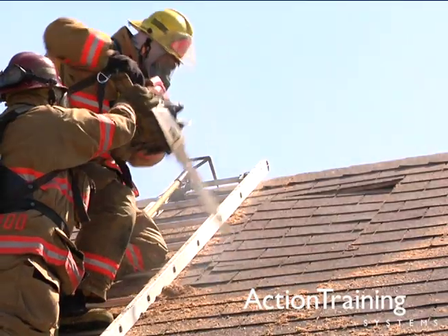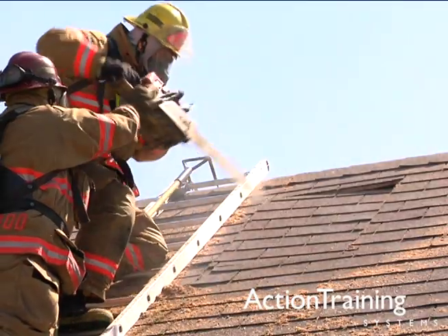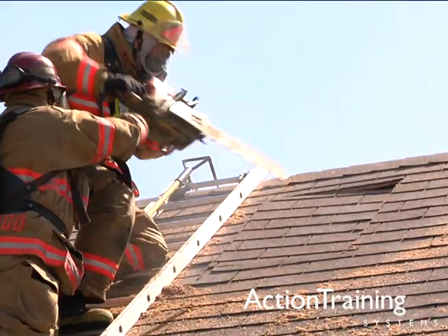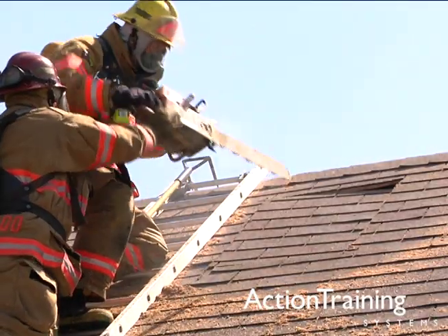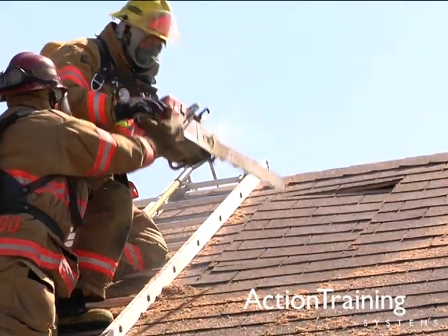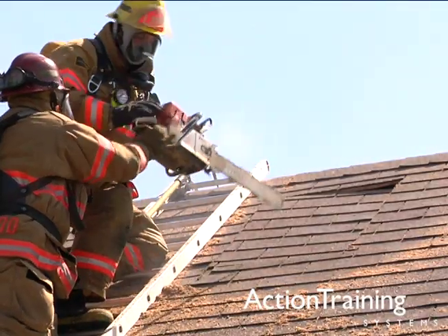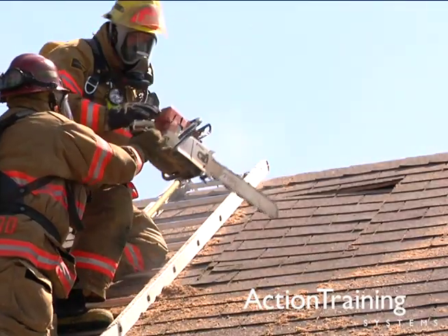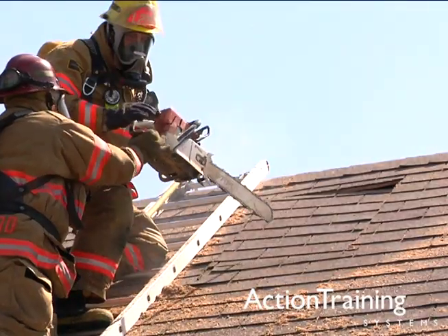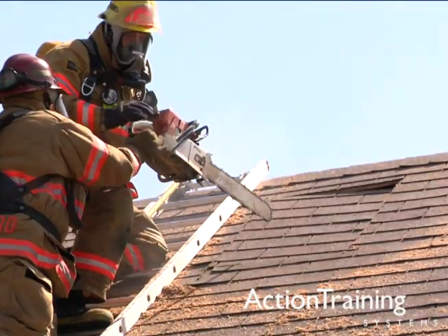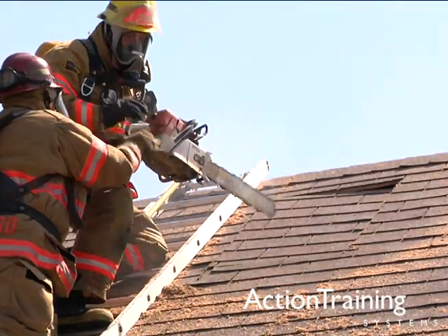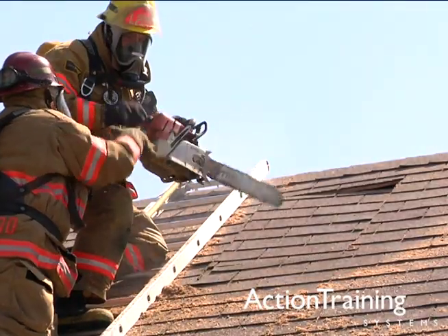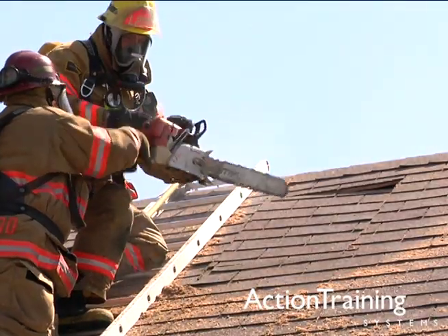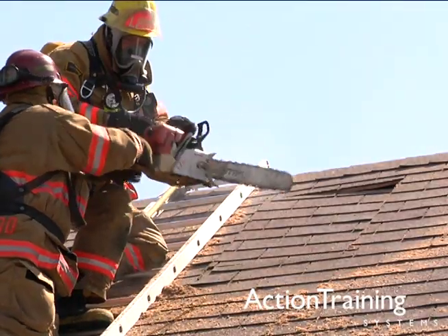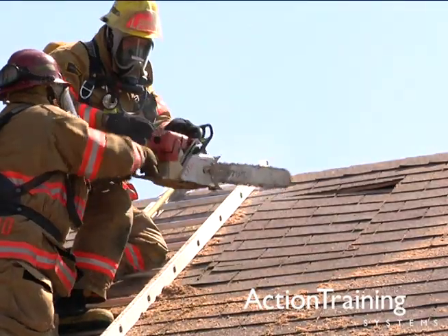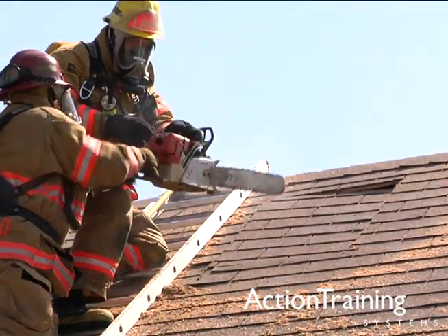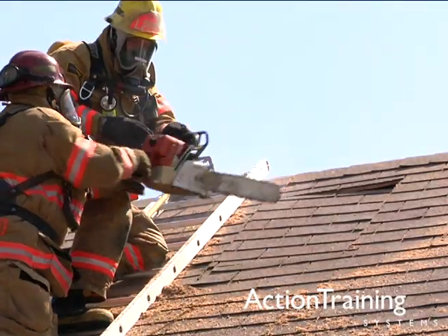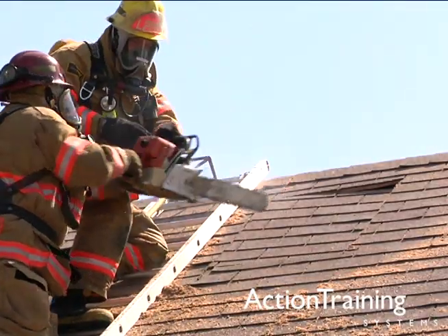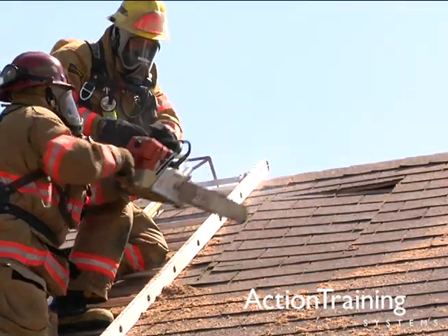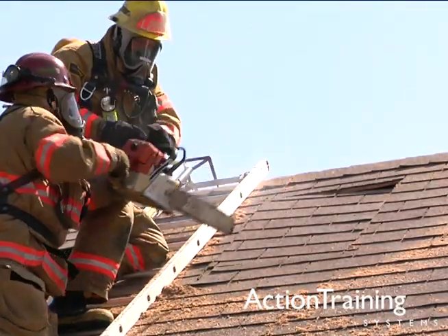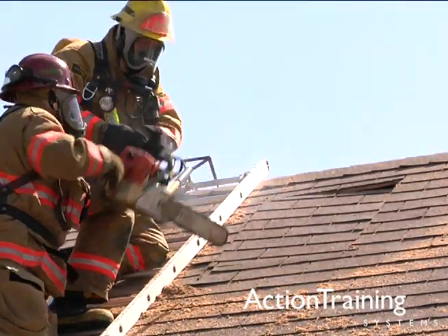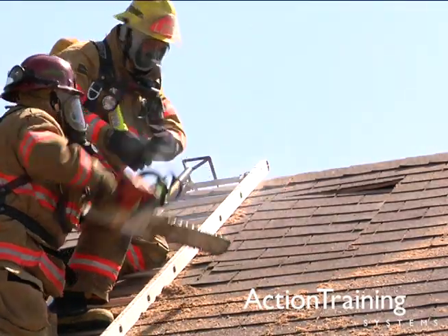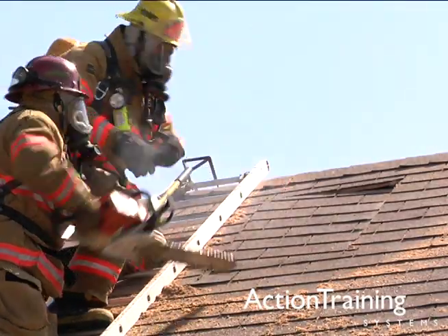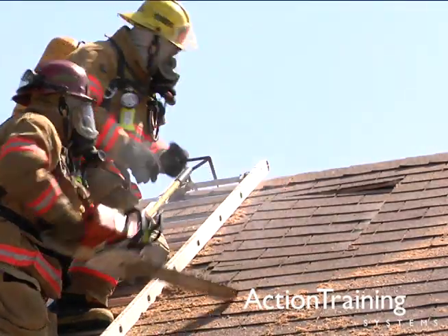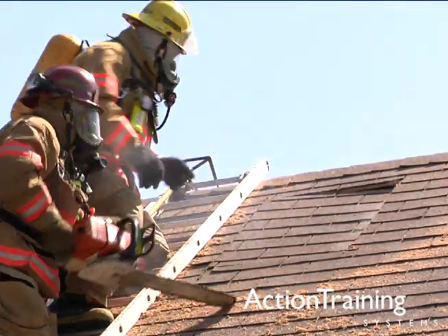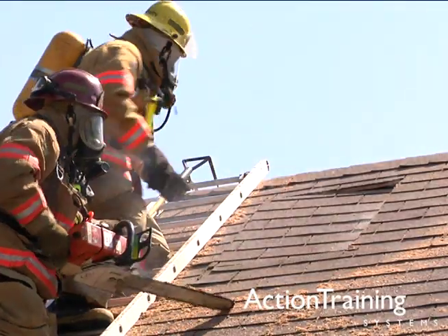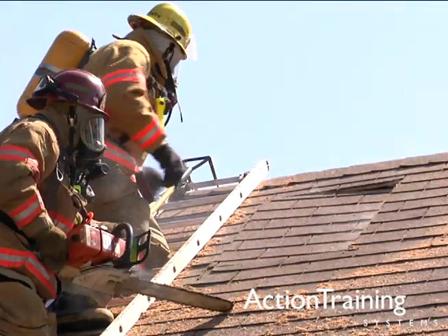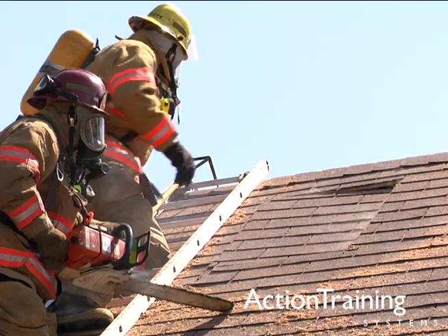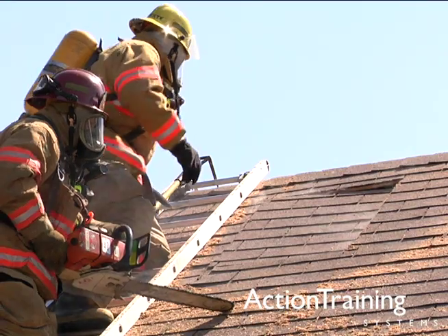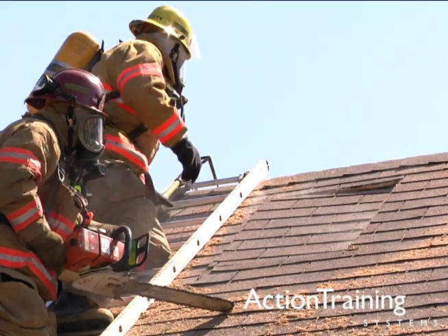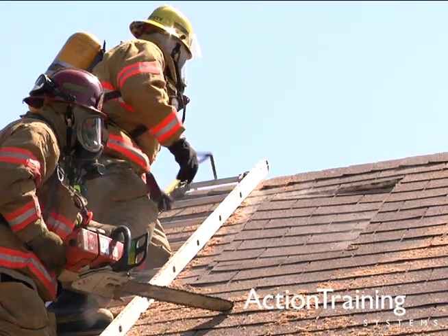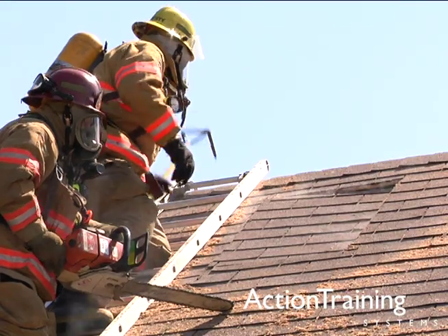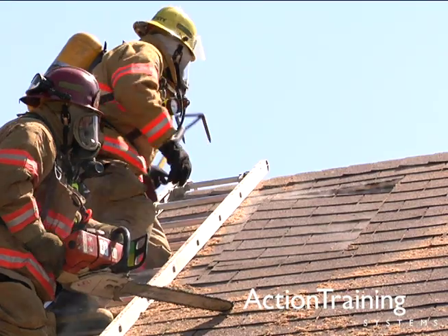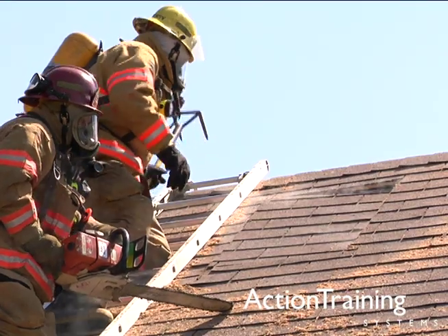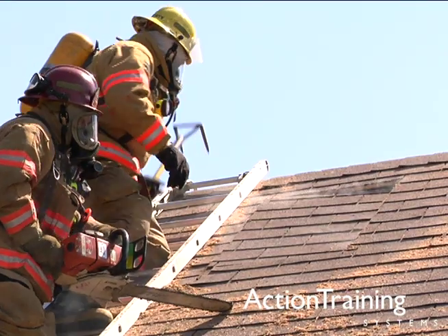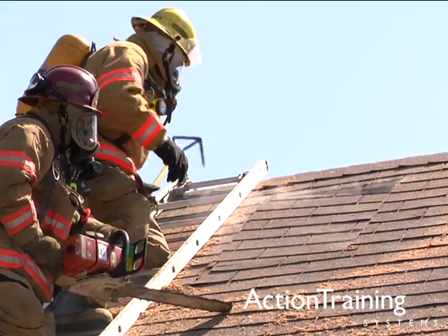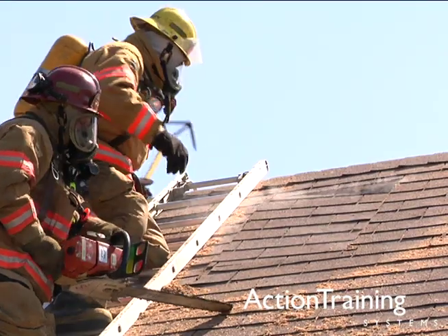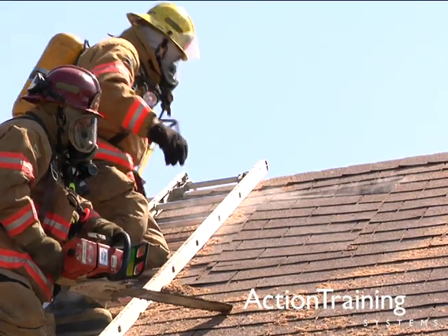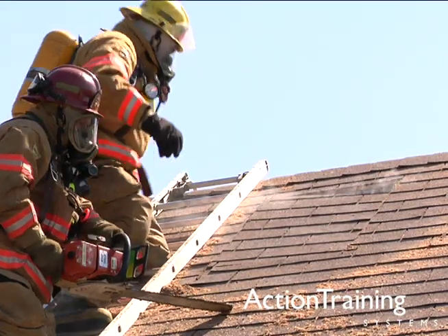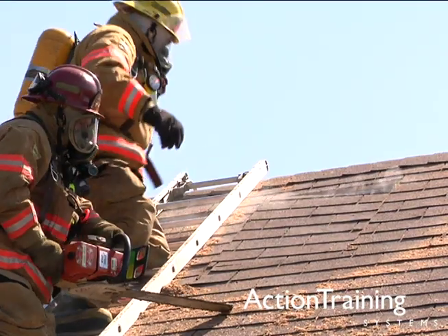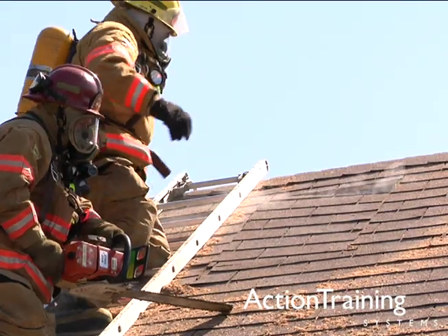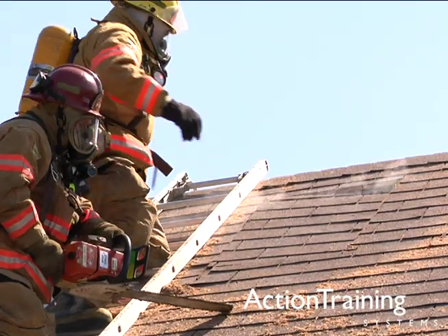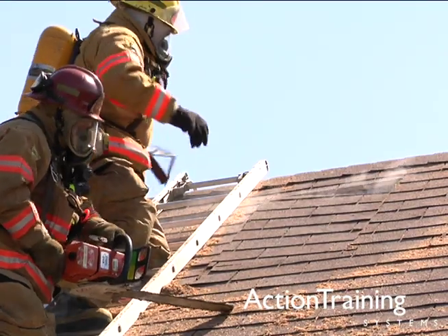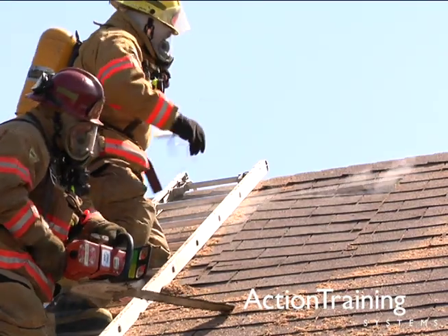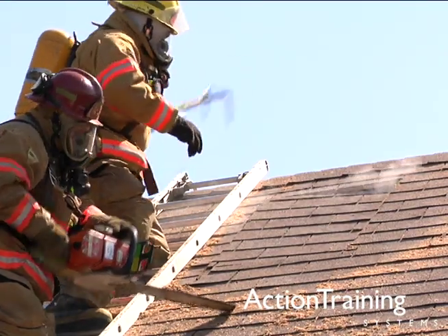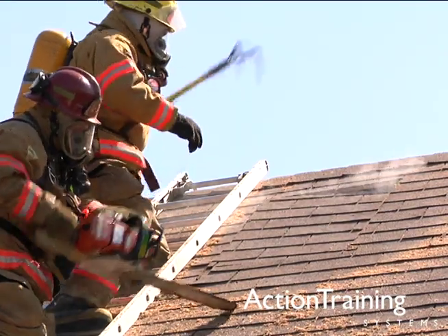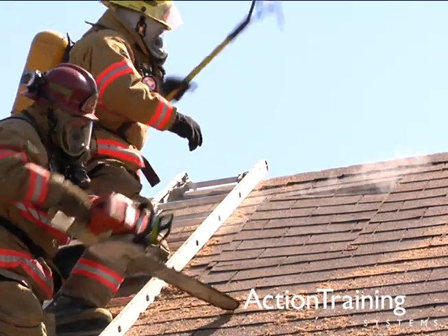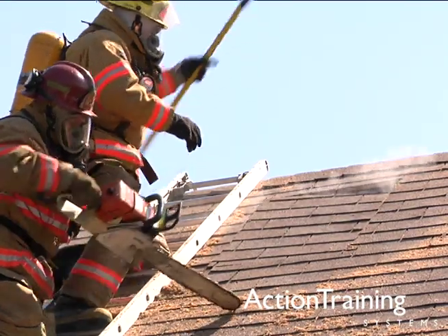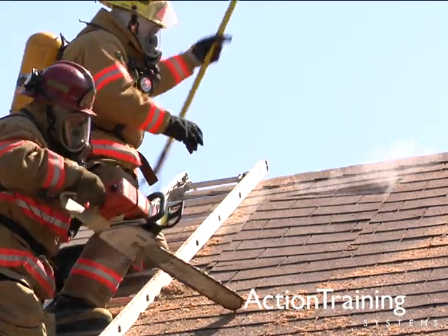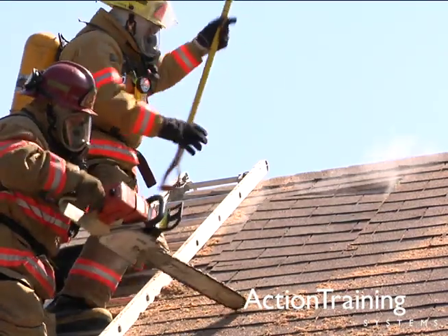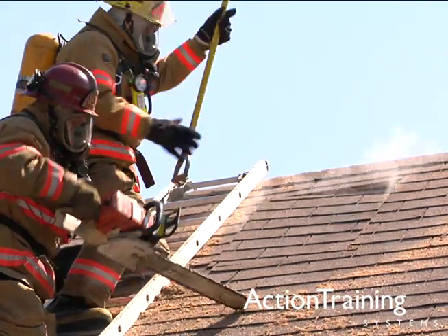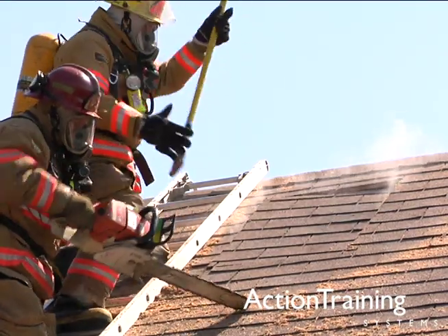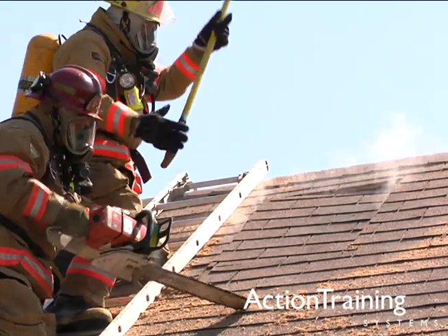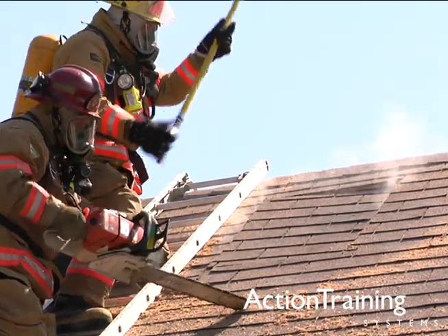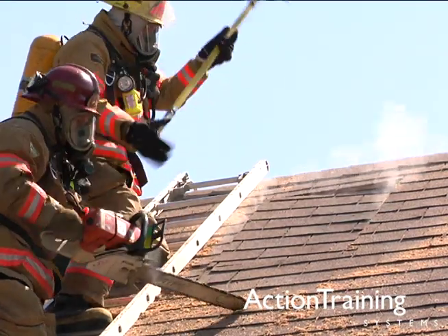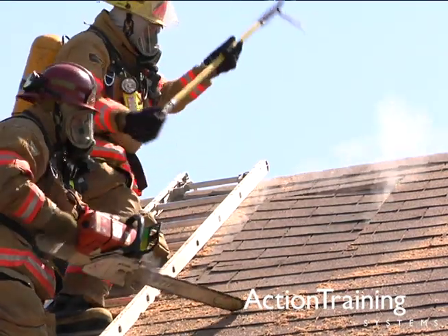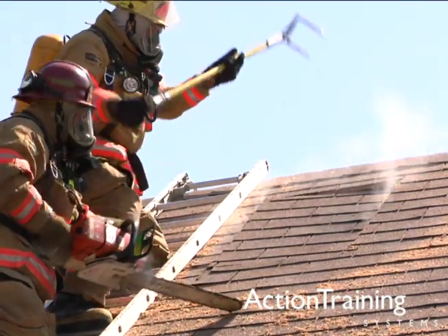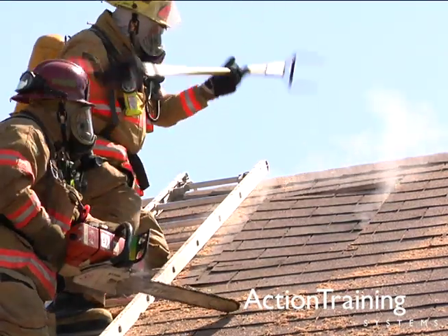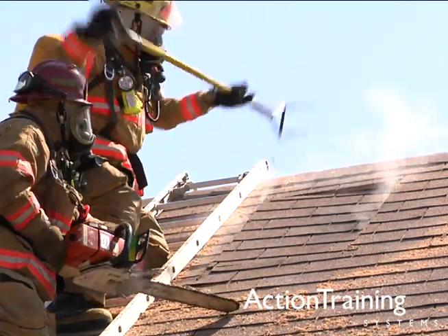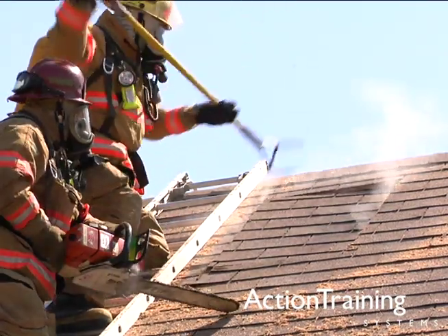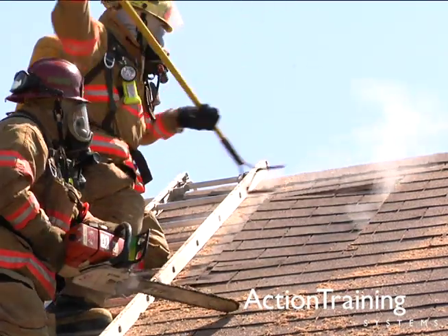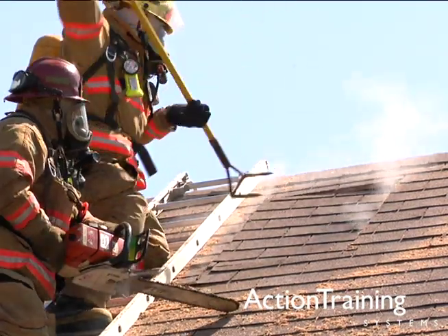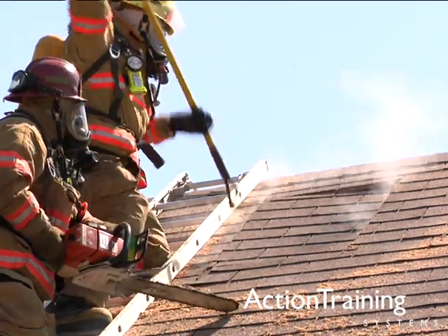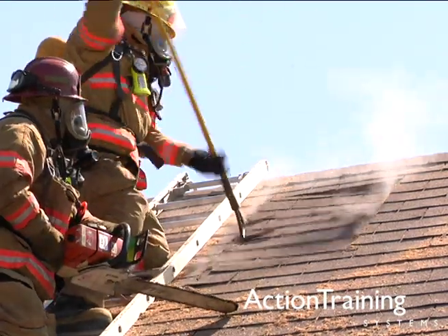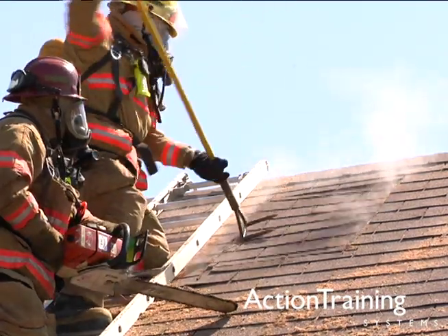Ventilation is an important tool in fire suppression, but it must always be coordinated with all other fire ground operations.